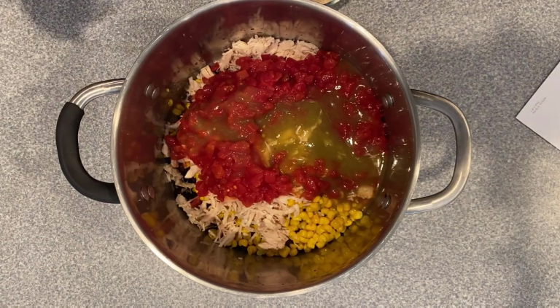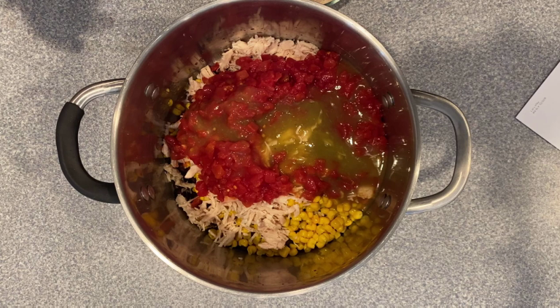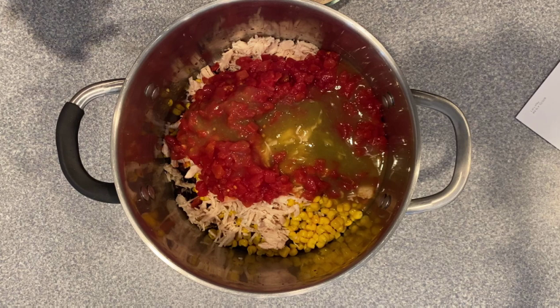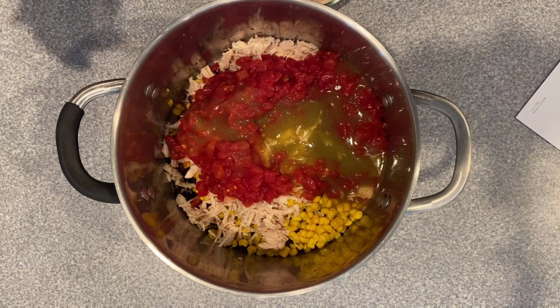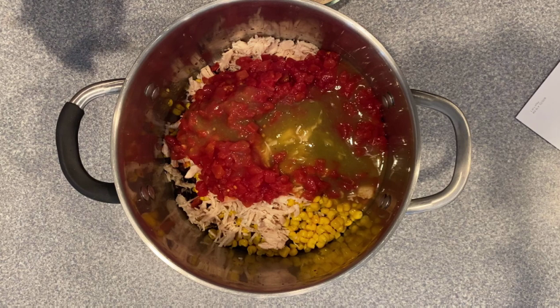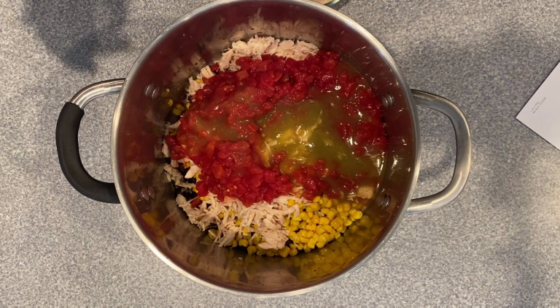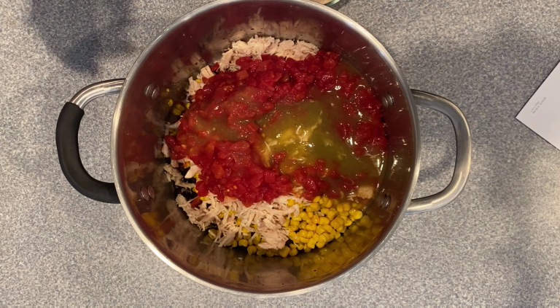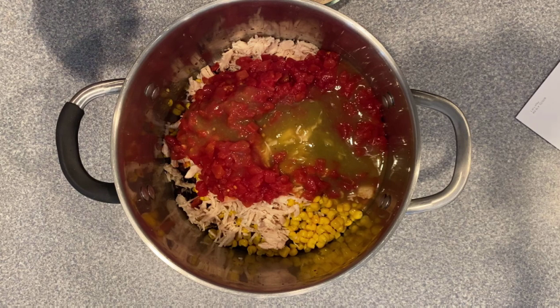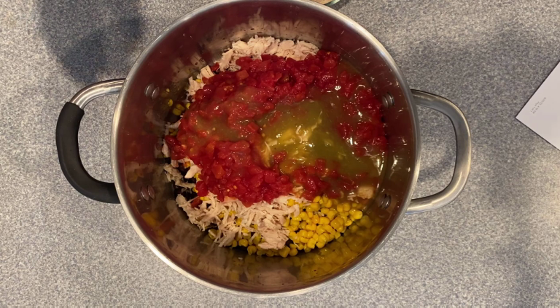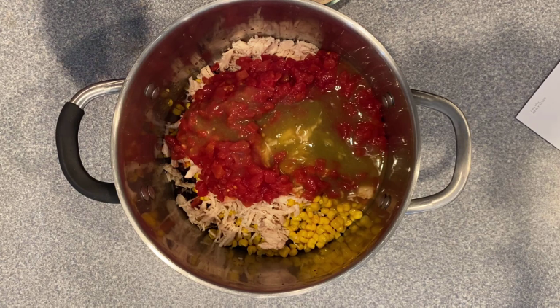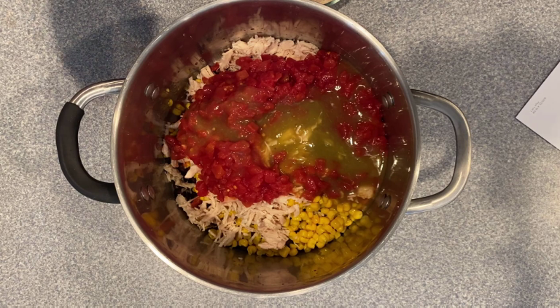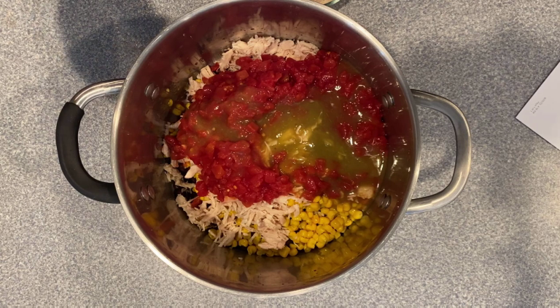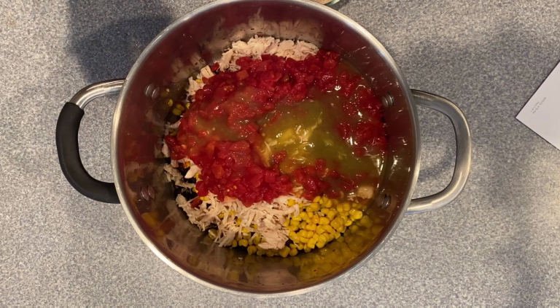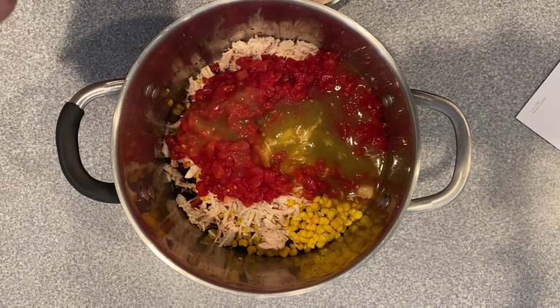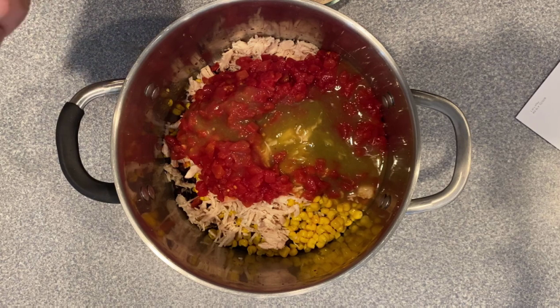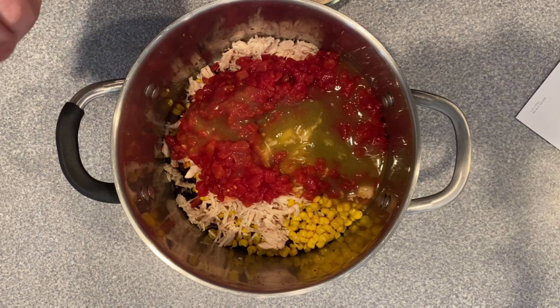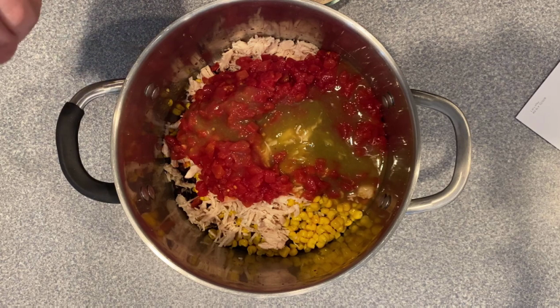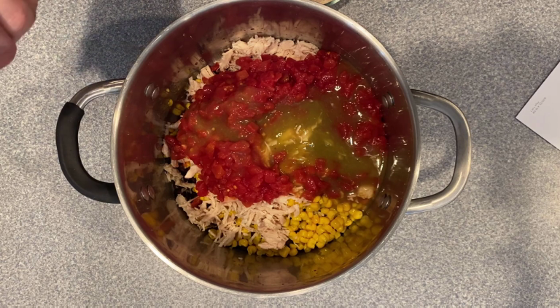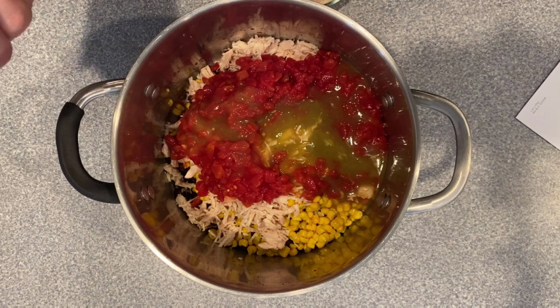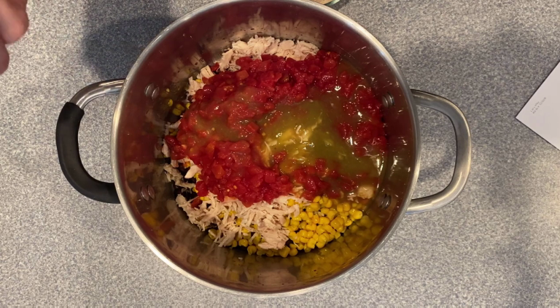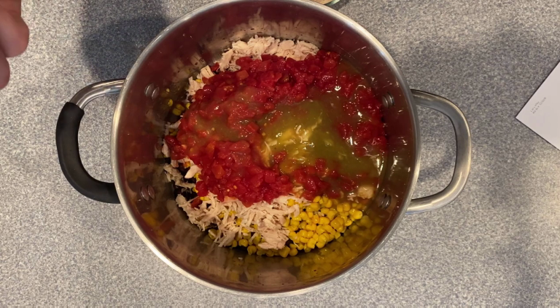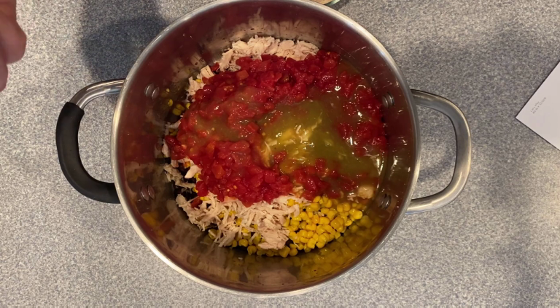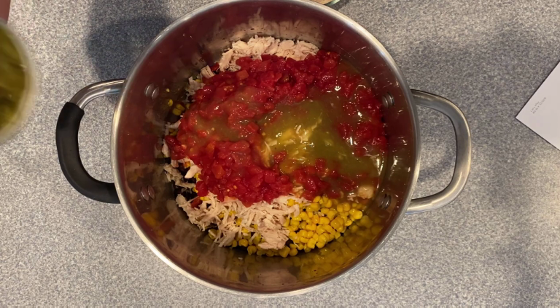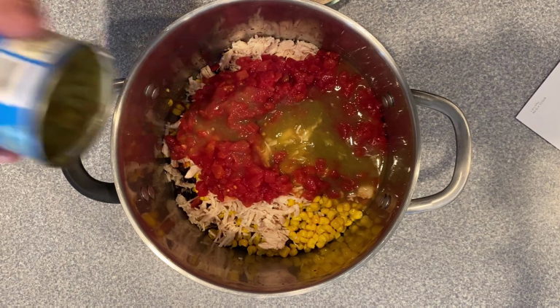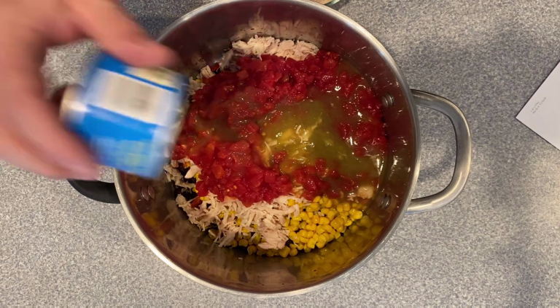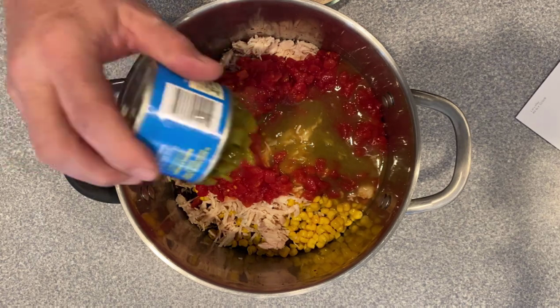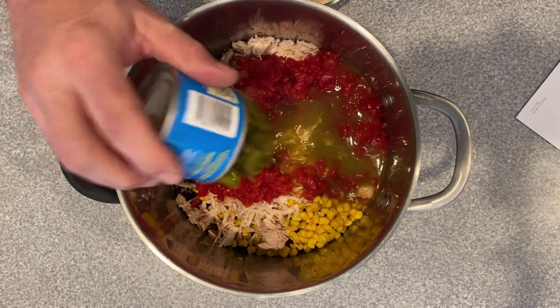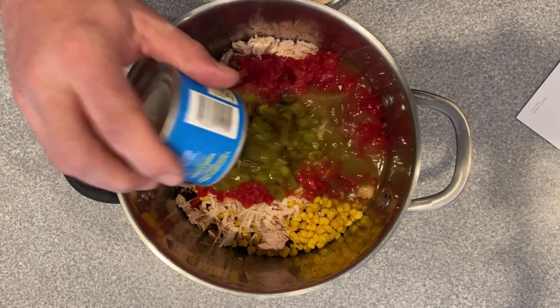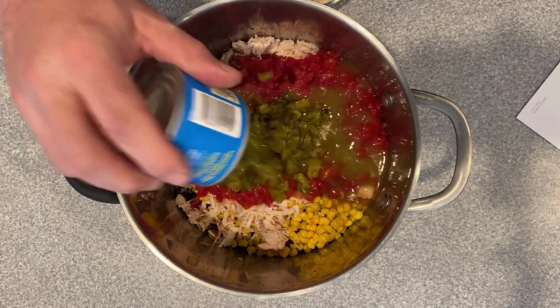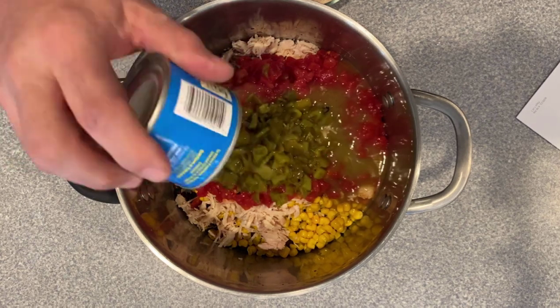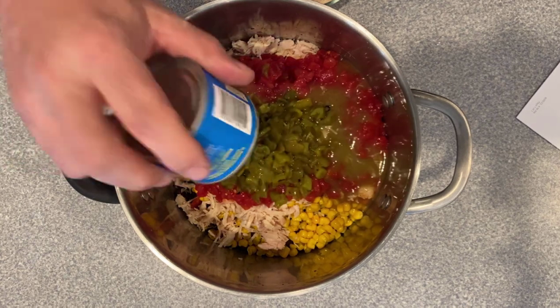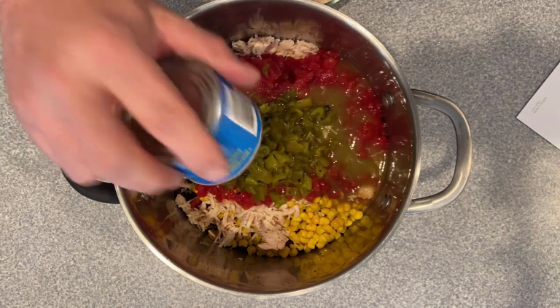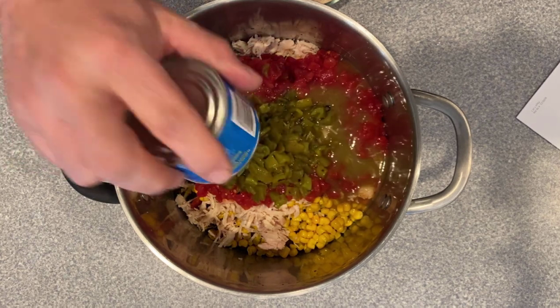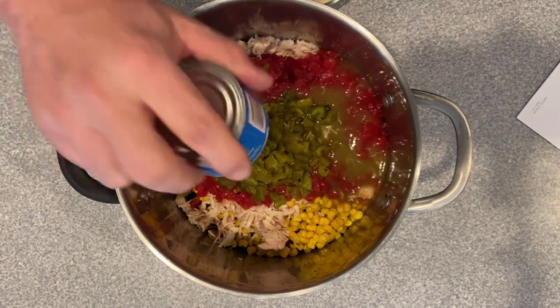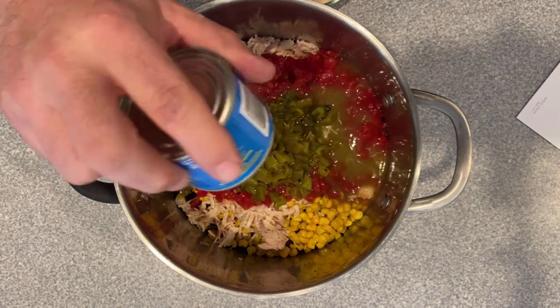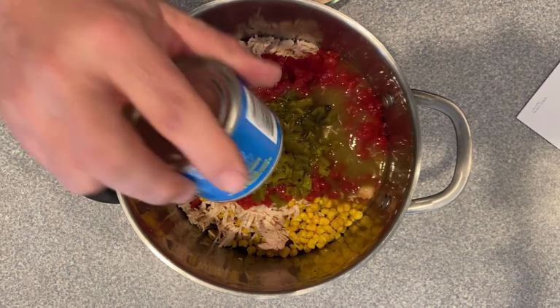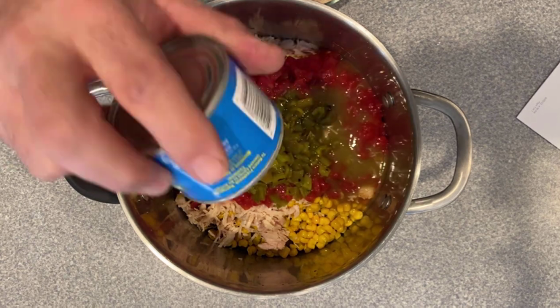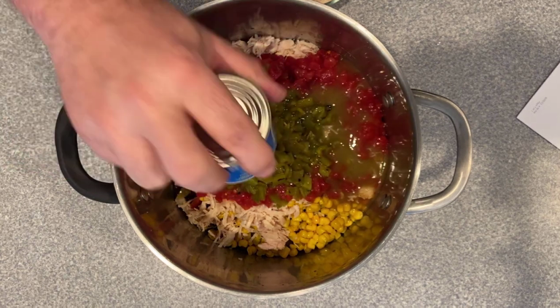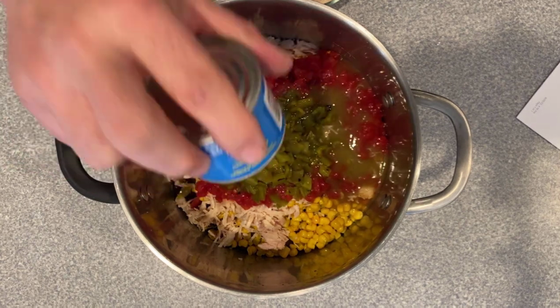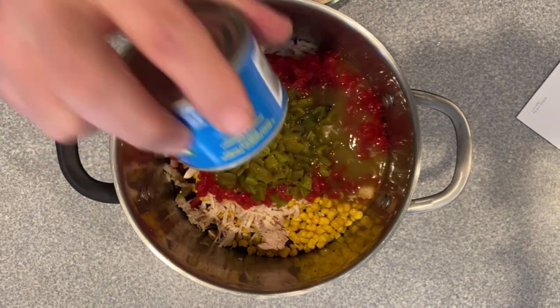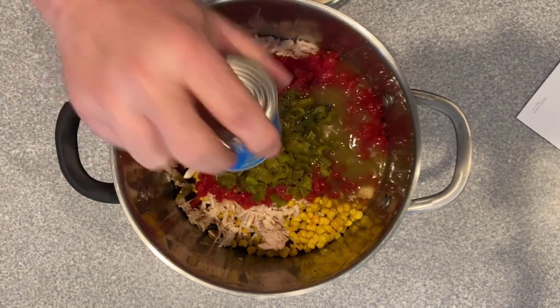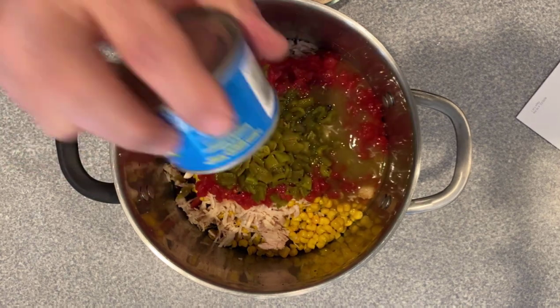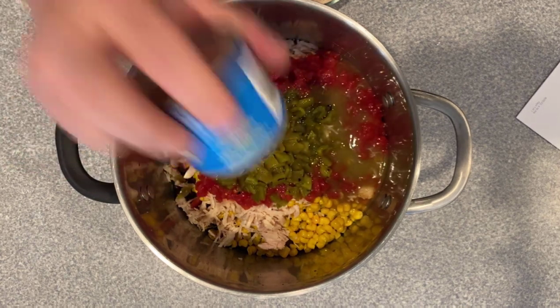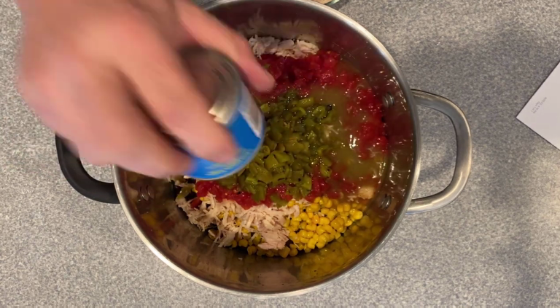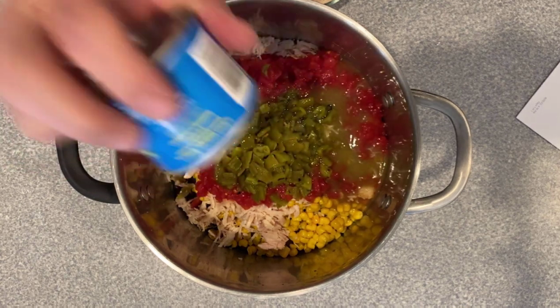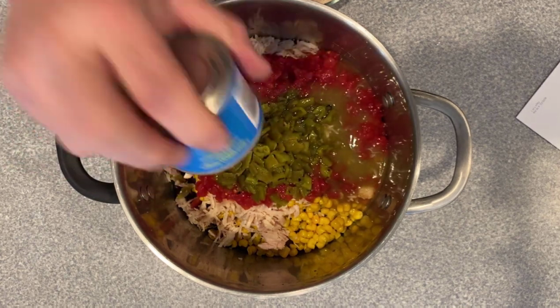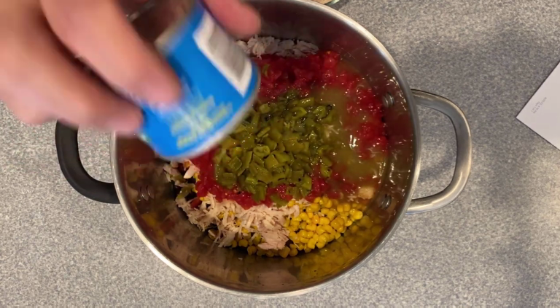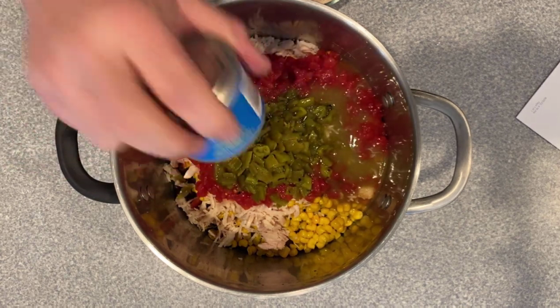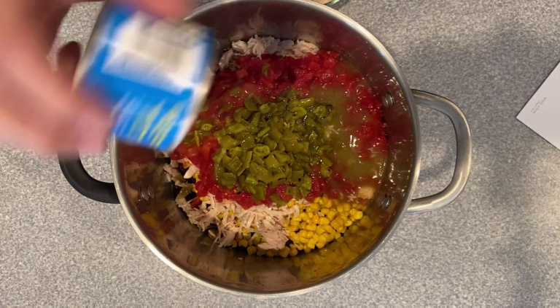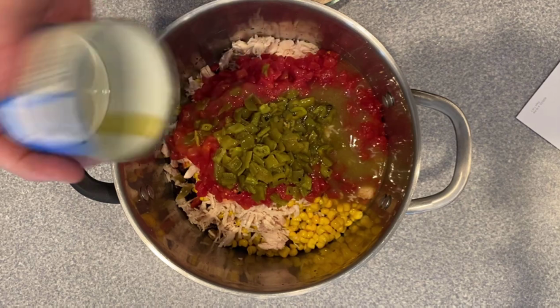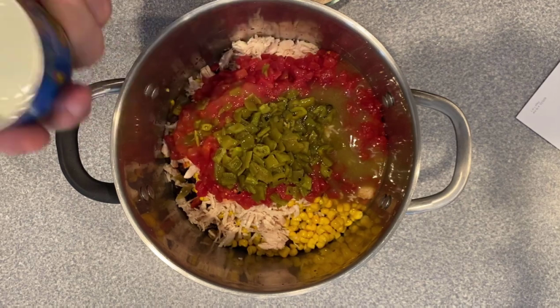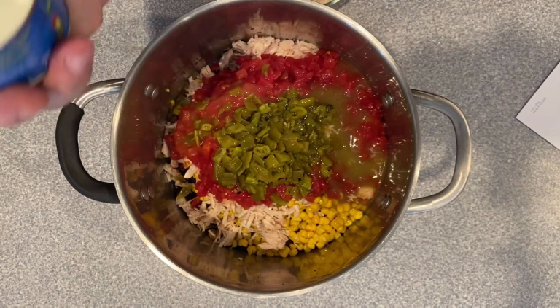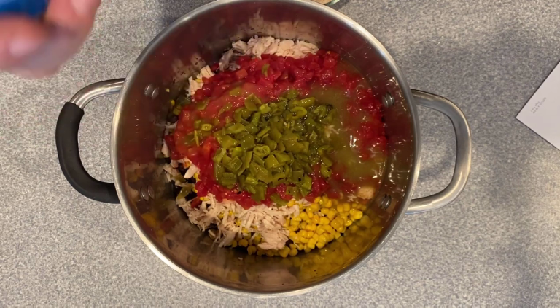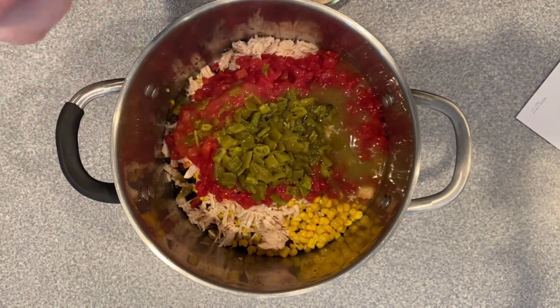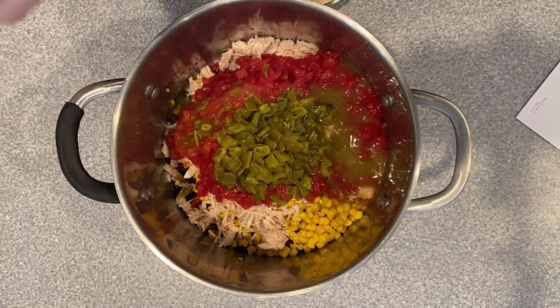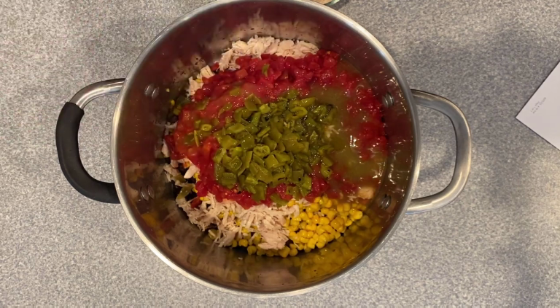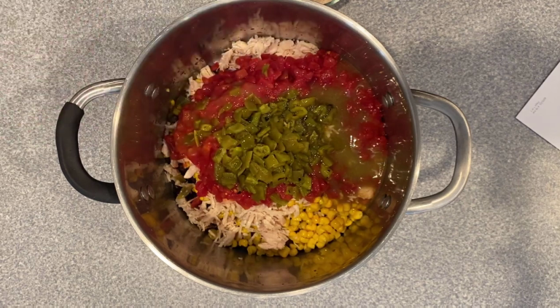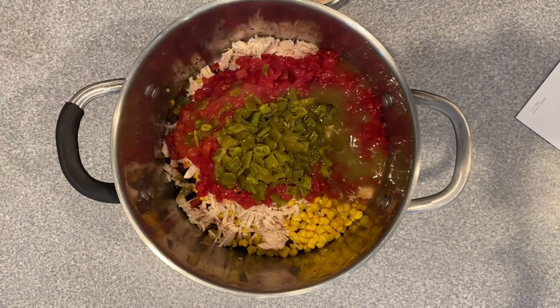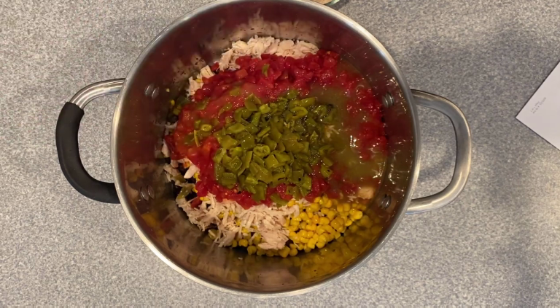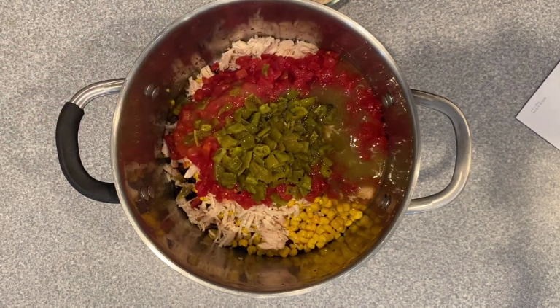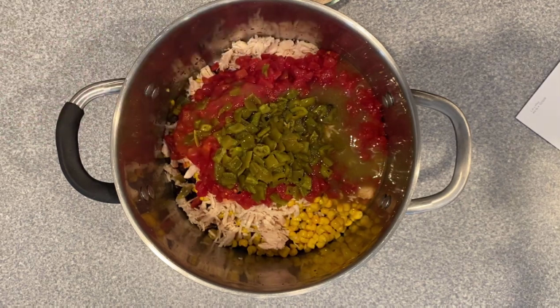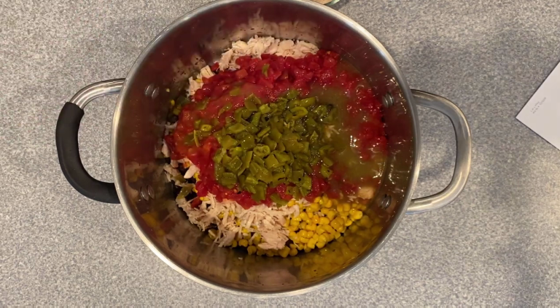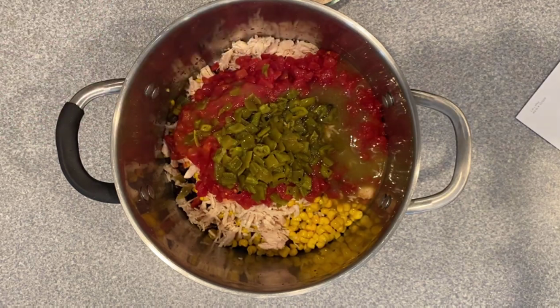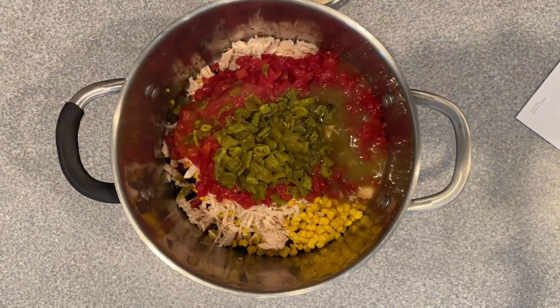I'm adding a can of diced green chilies — this is extra, and these are mild. This actually might make eight ingredients, but who's counting?